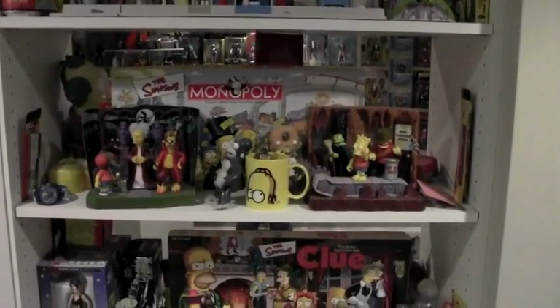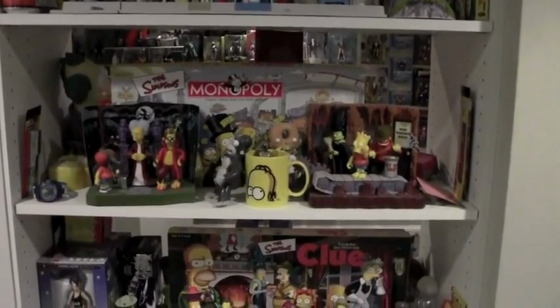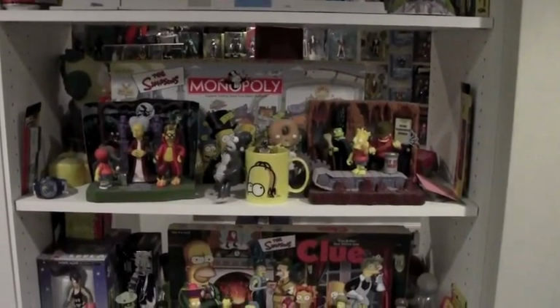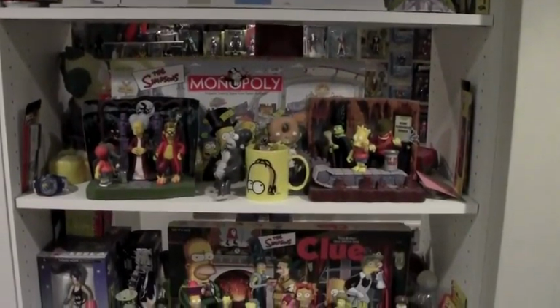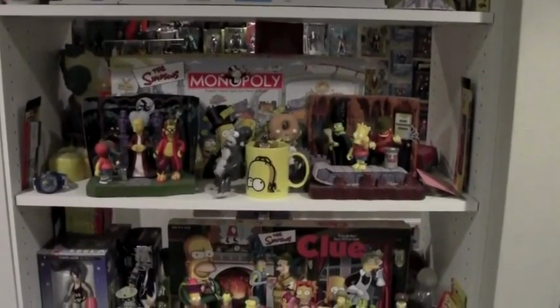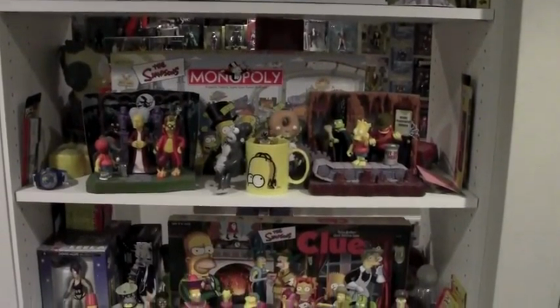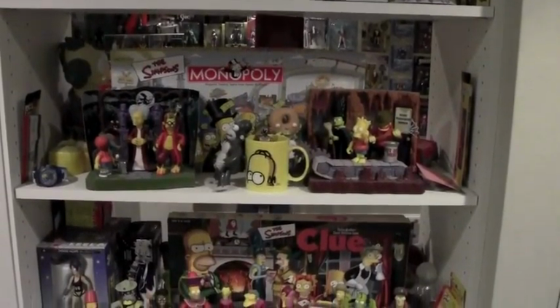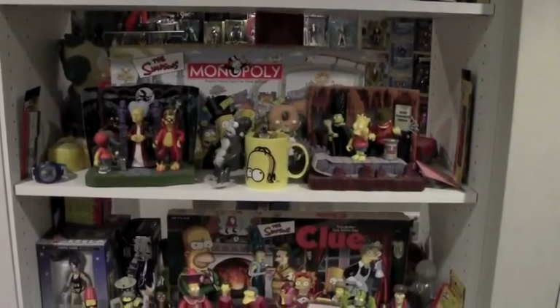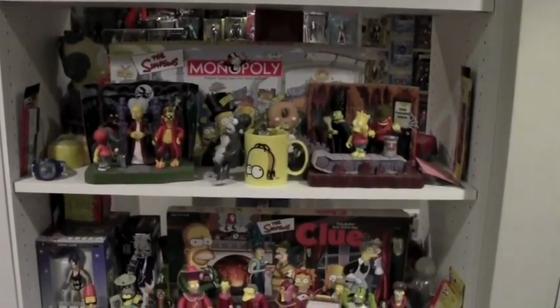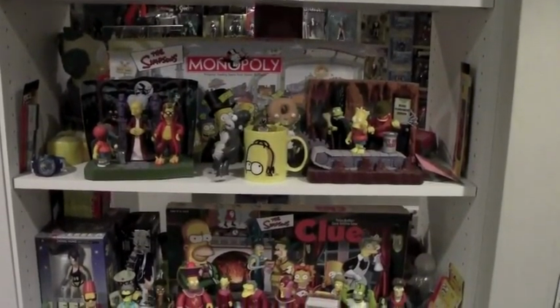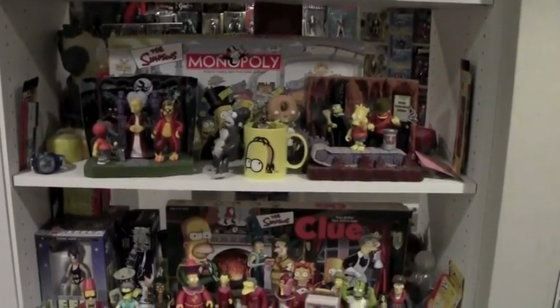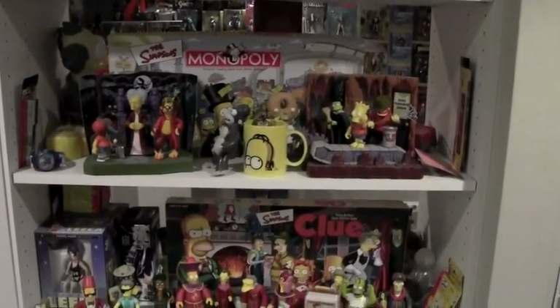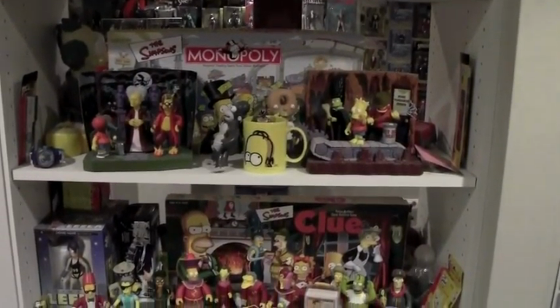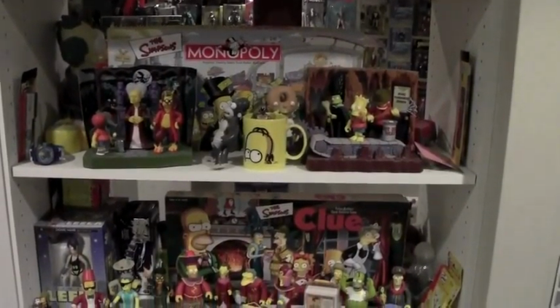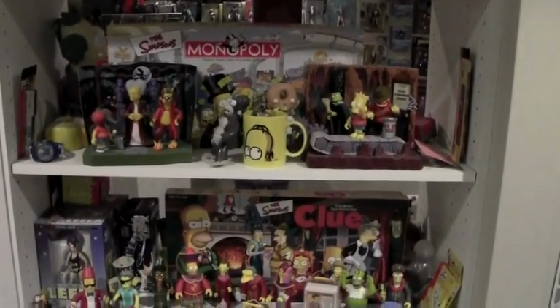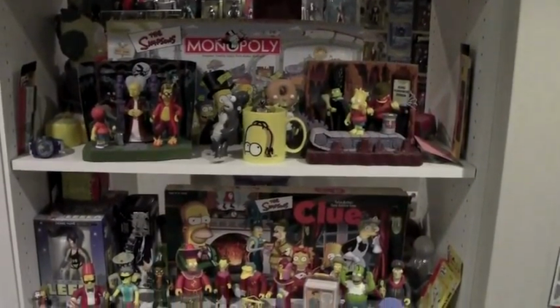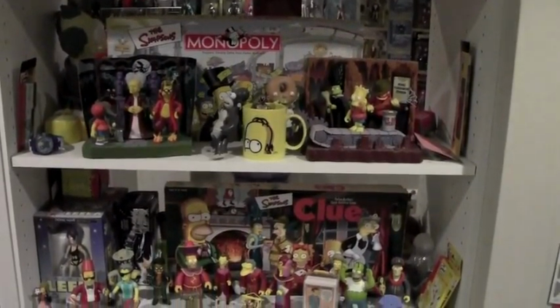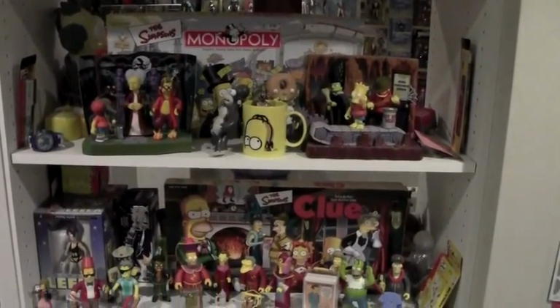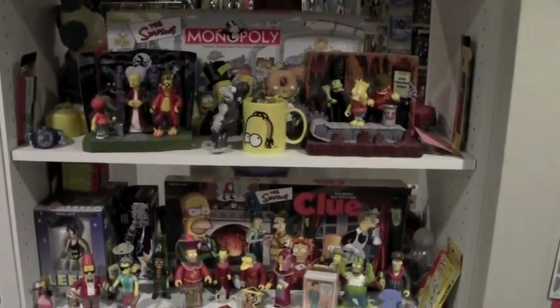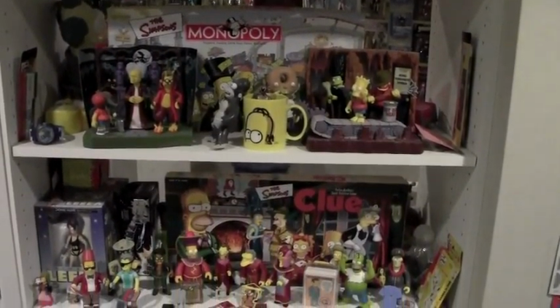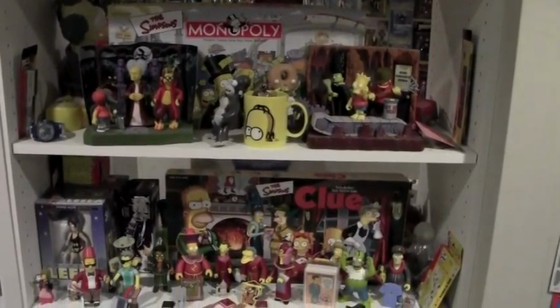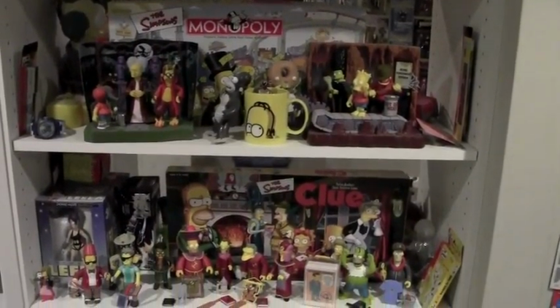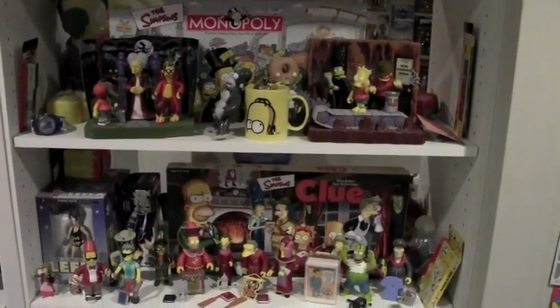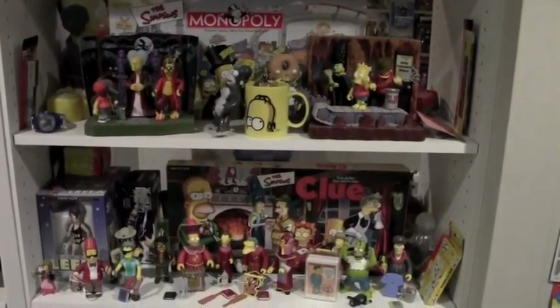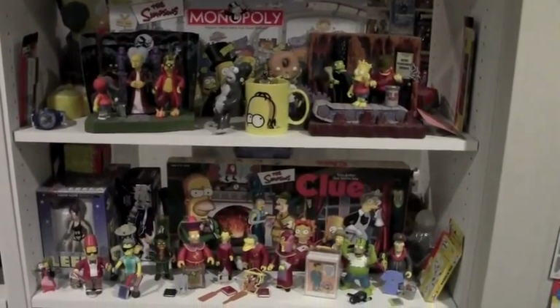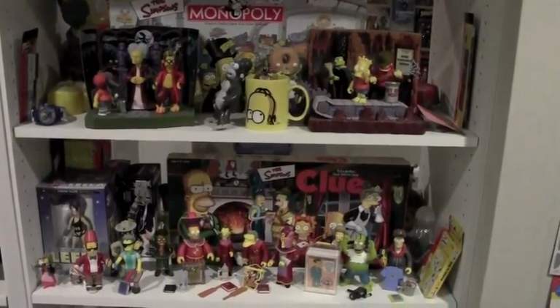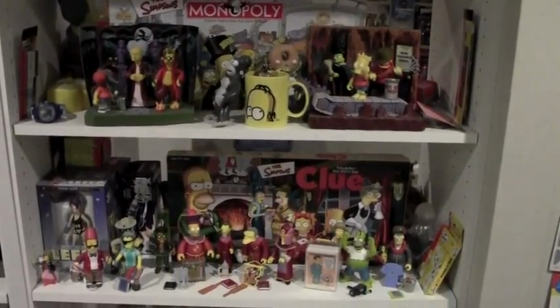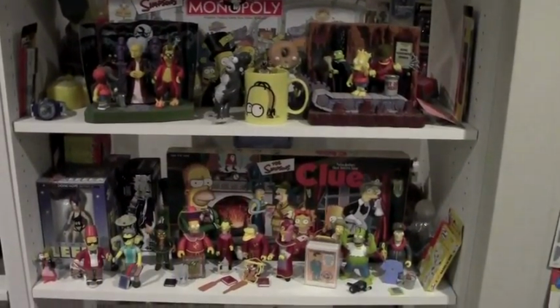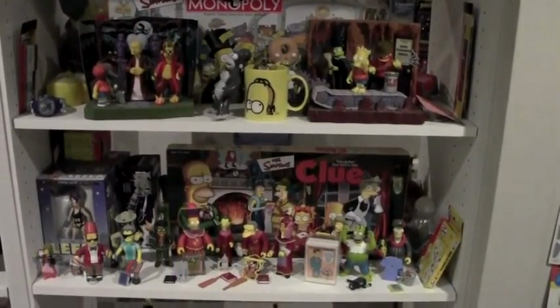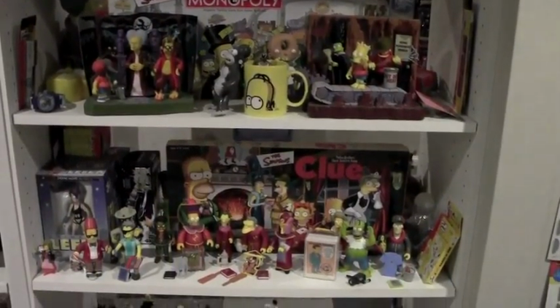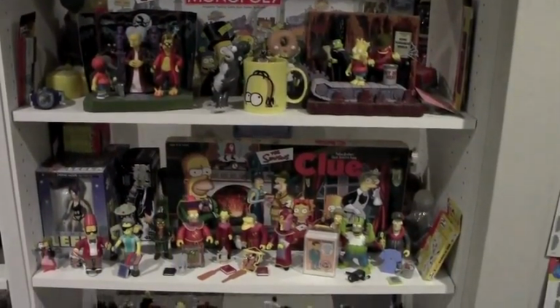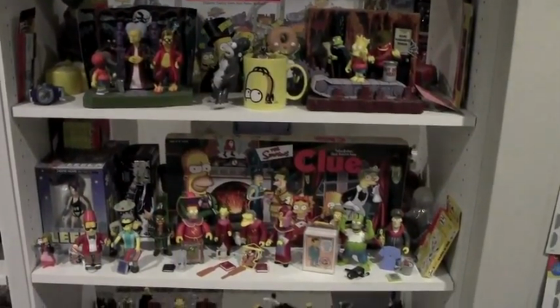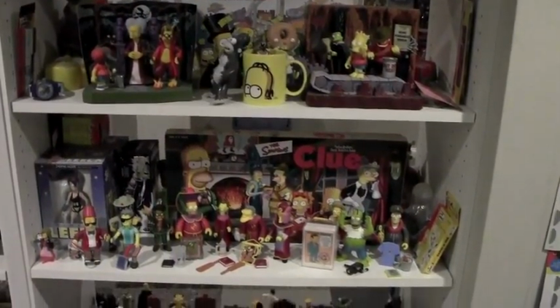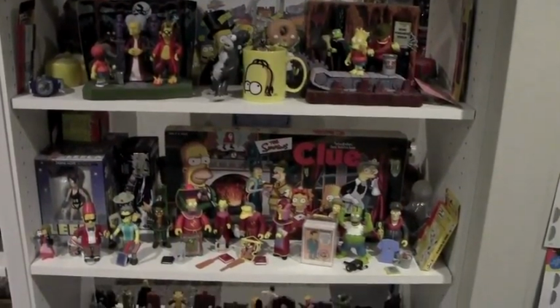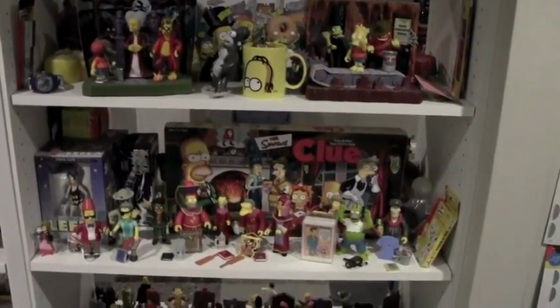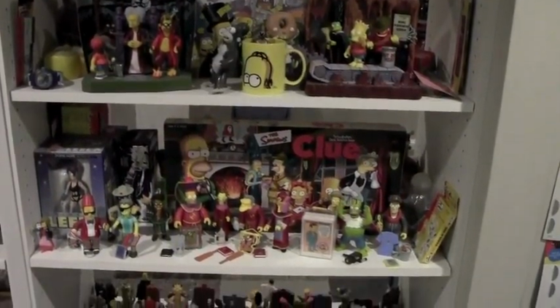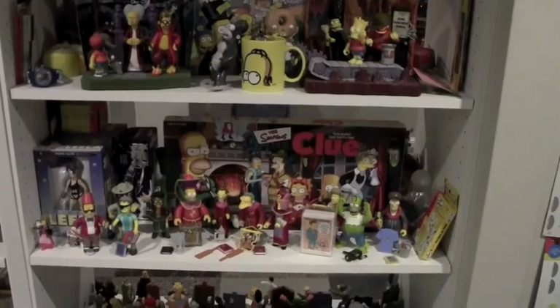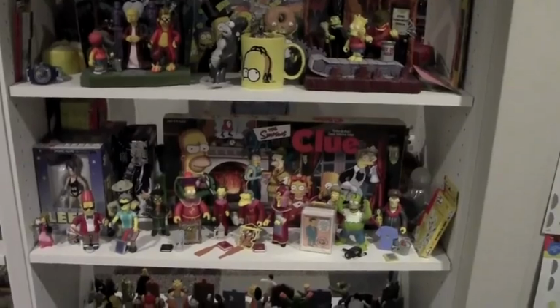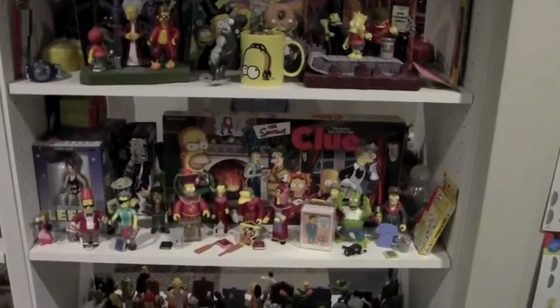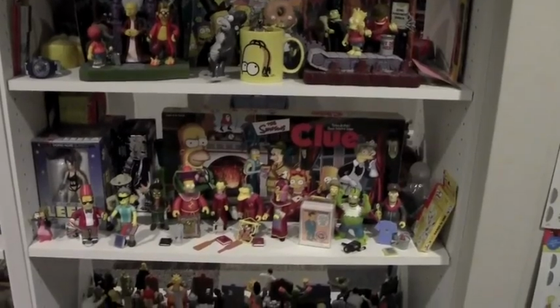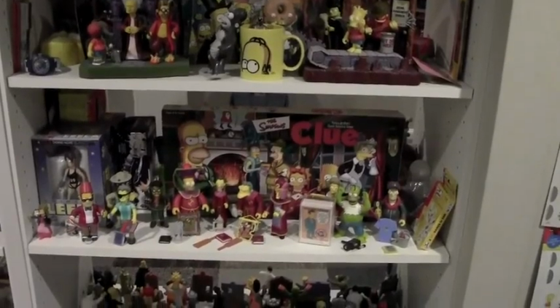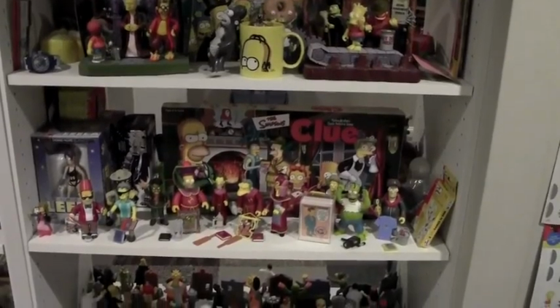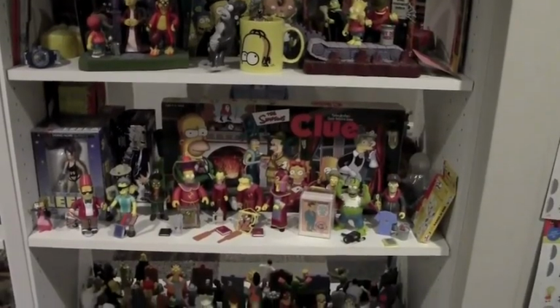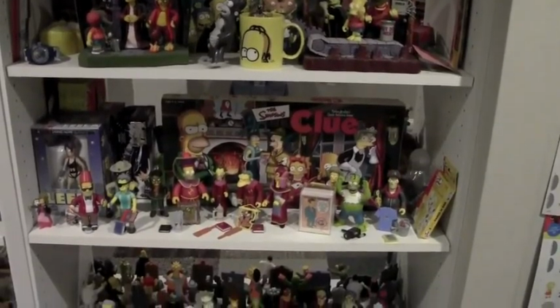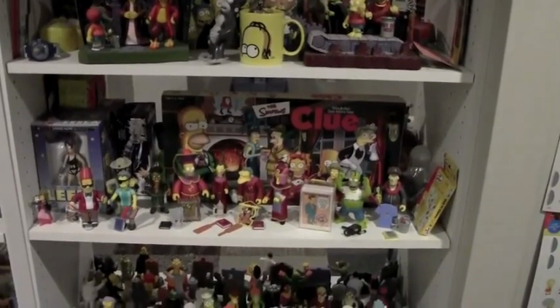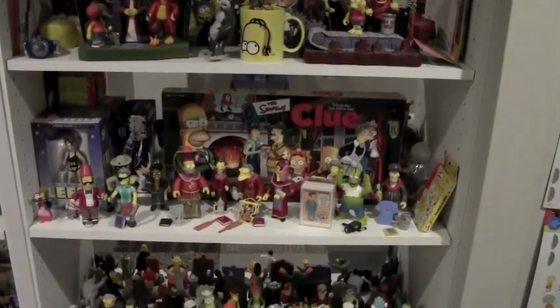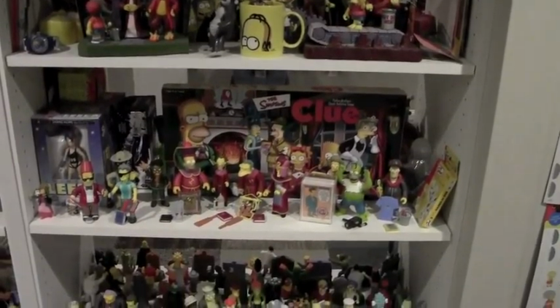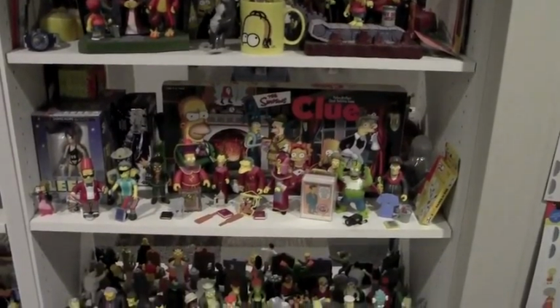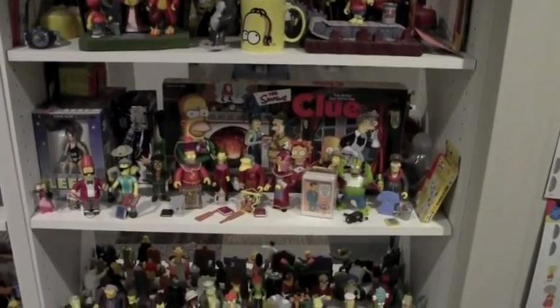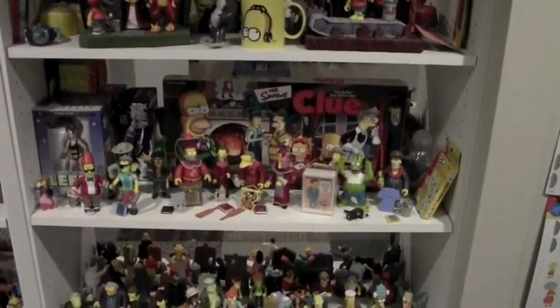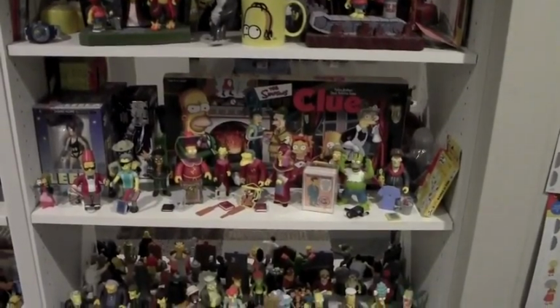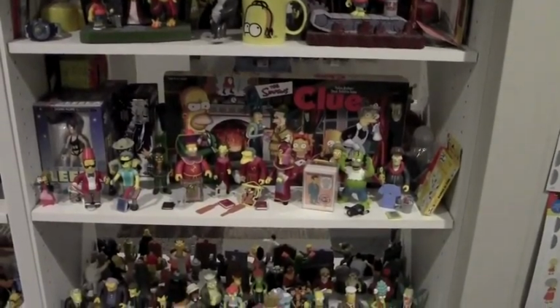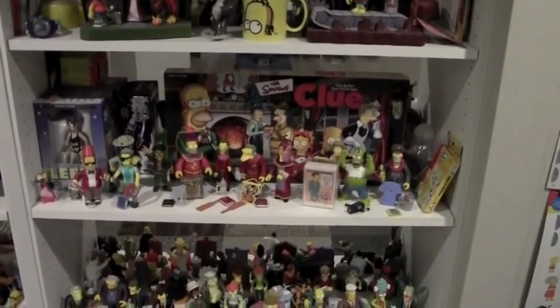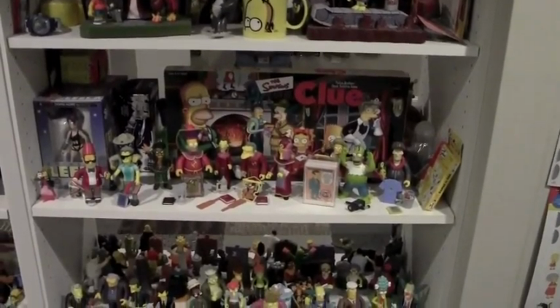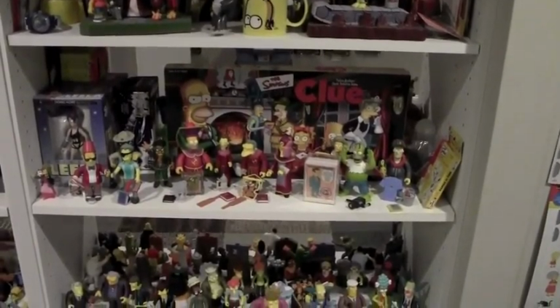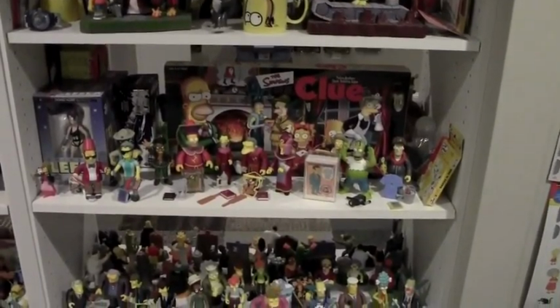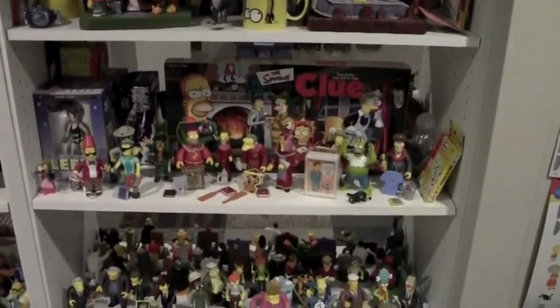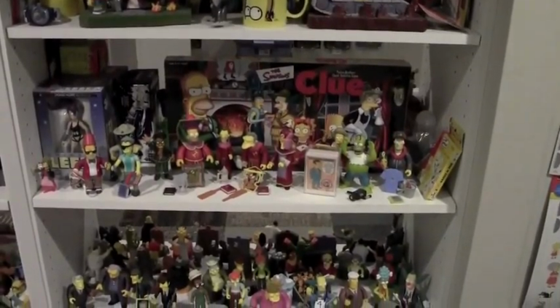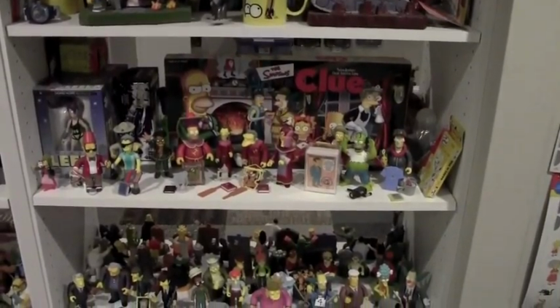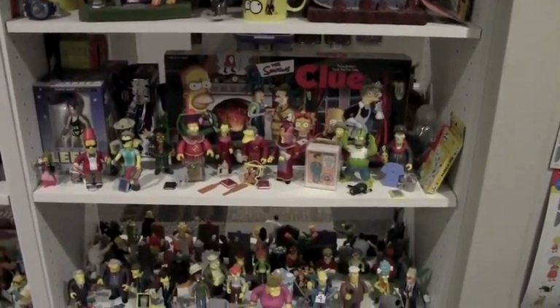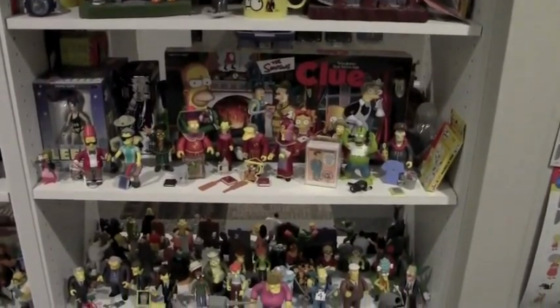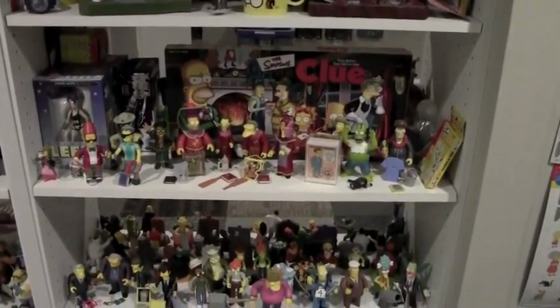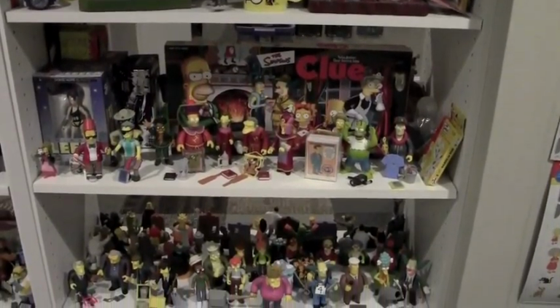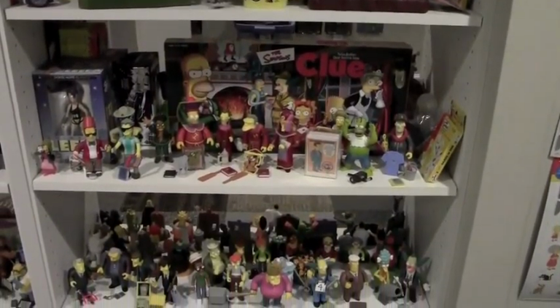Unfortunately, they all involve little watch batteries, so it would cost me a fortune to replace them all now after all these years.